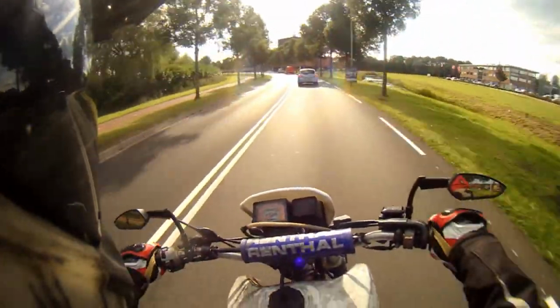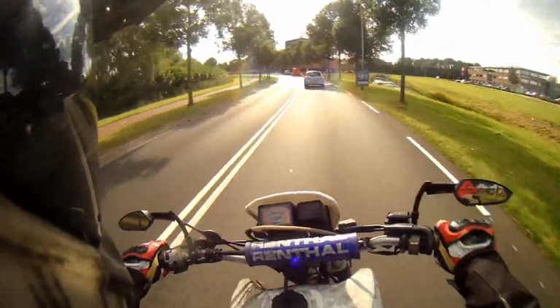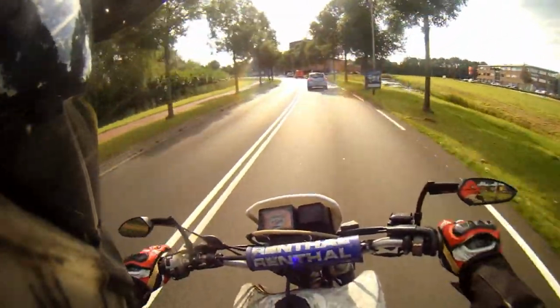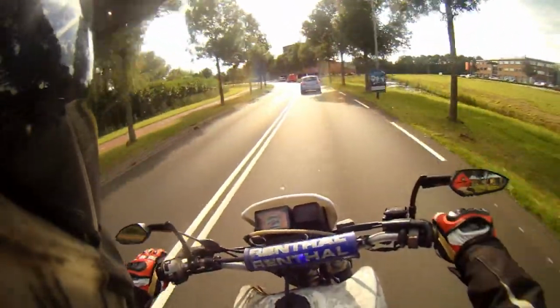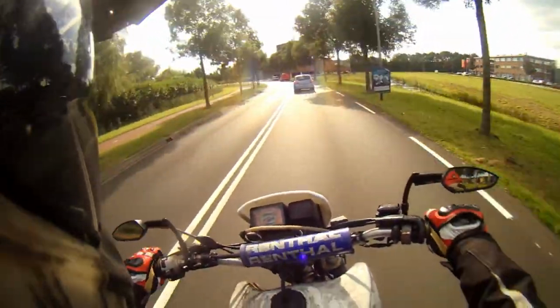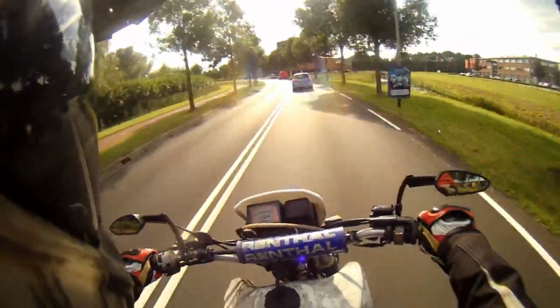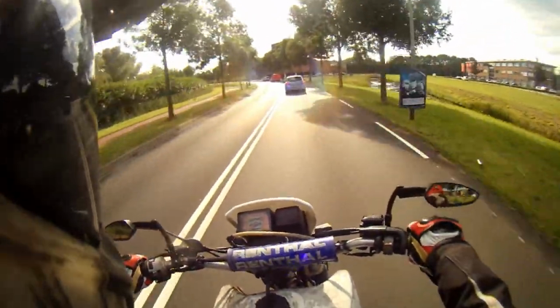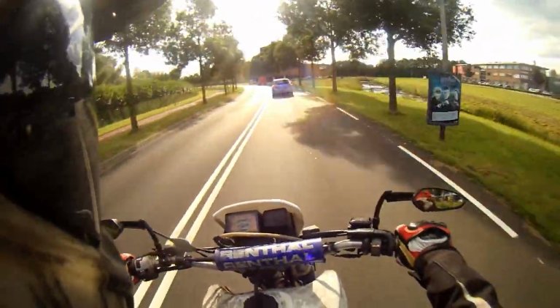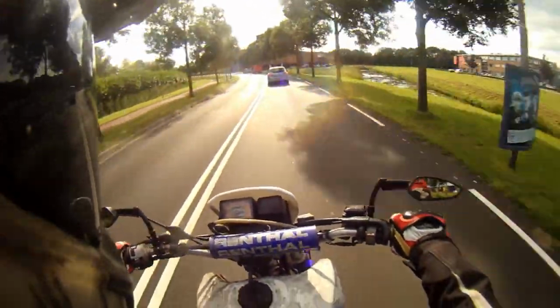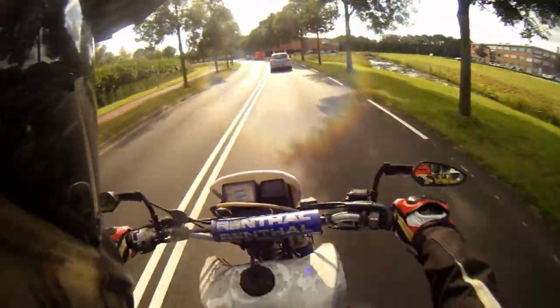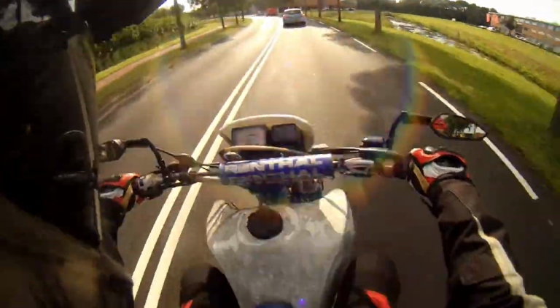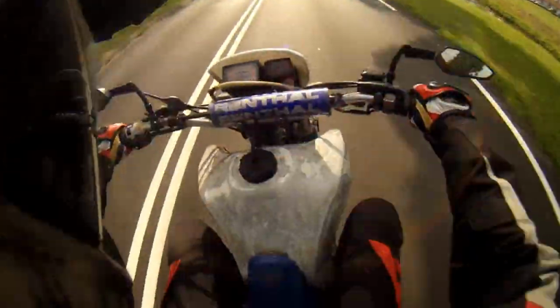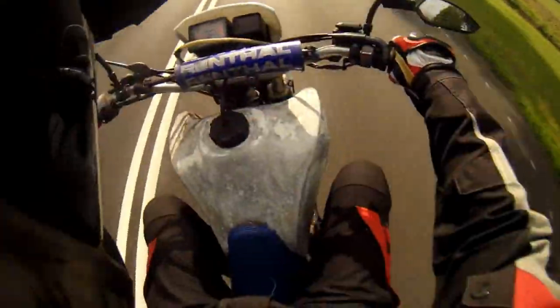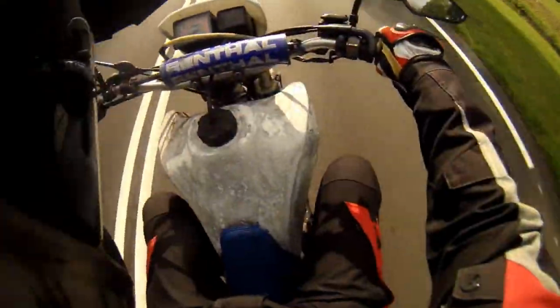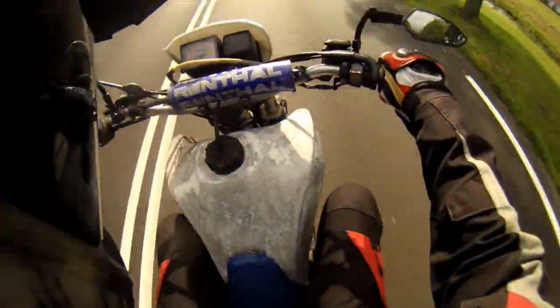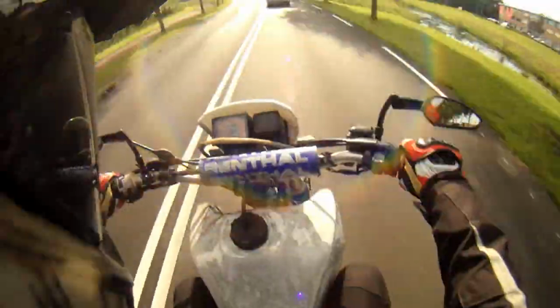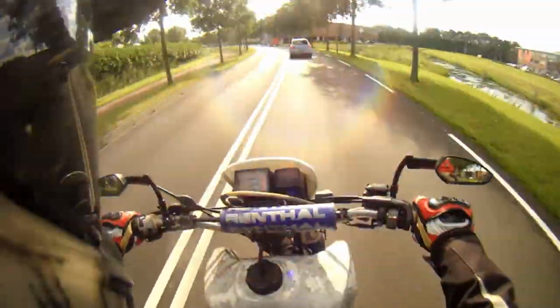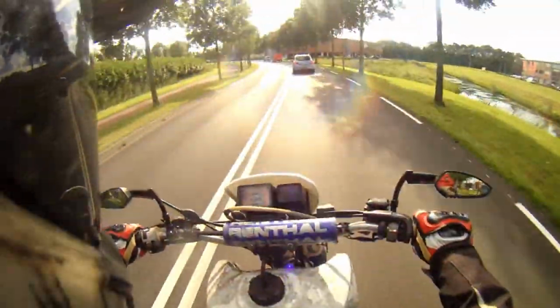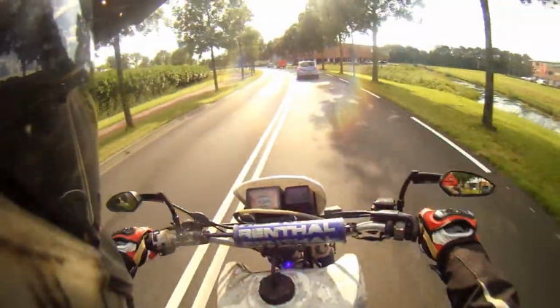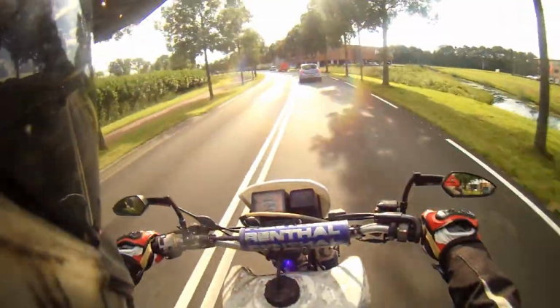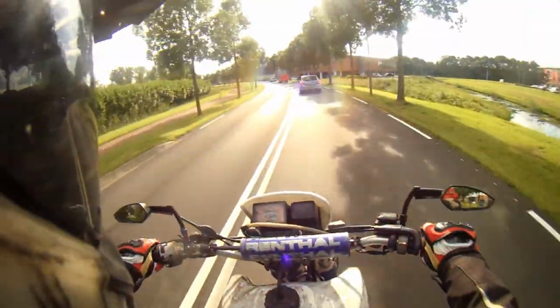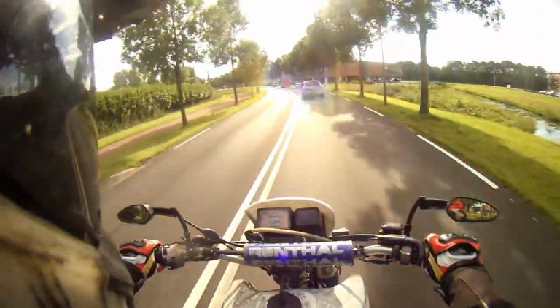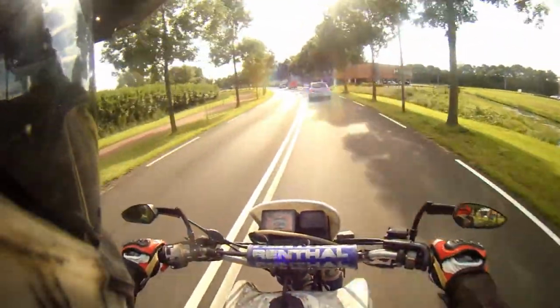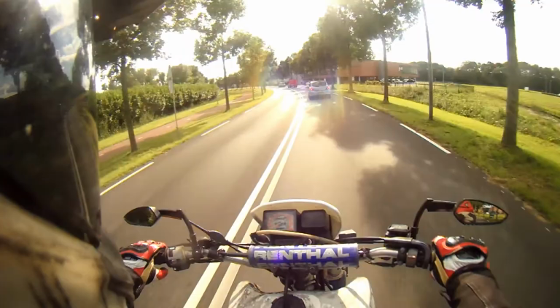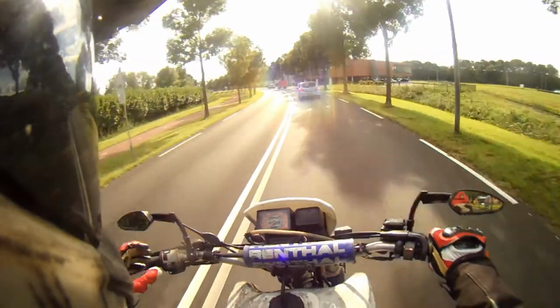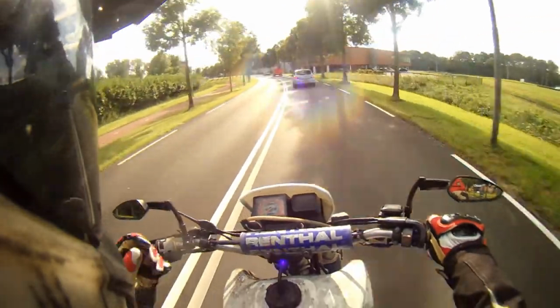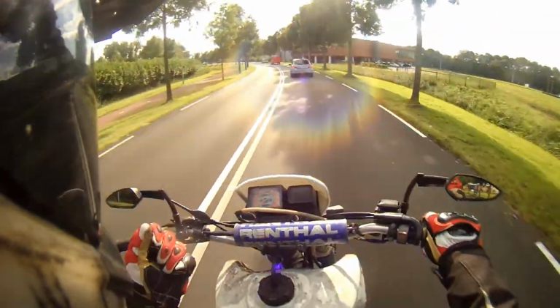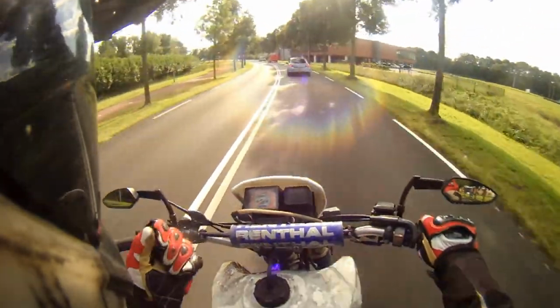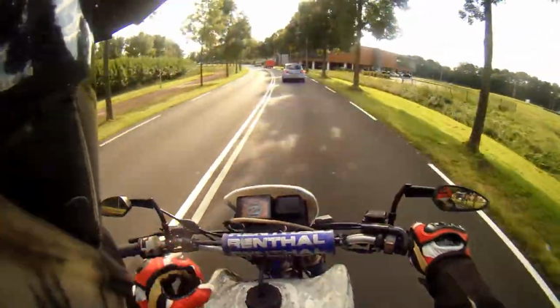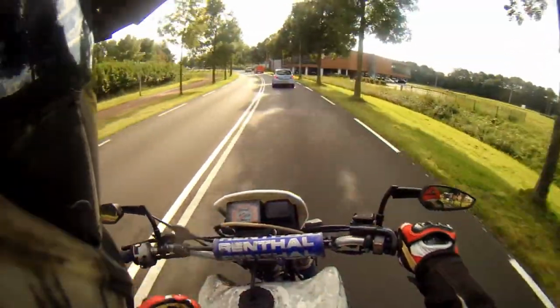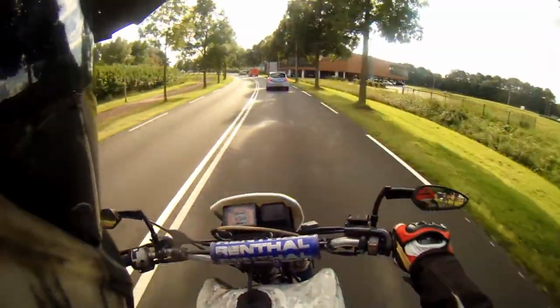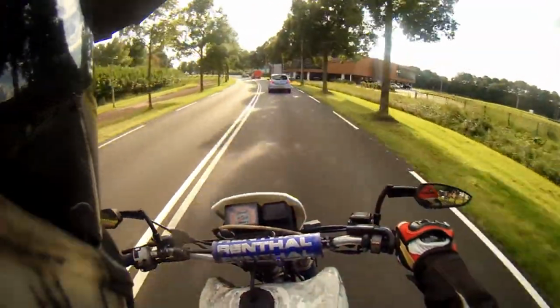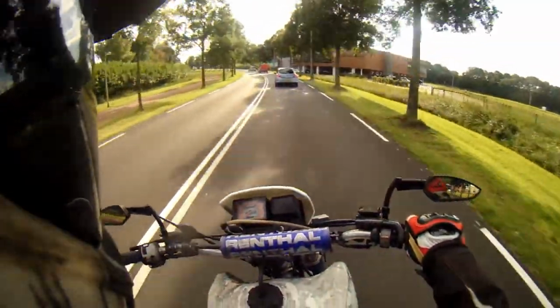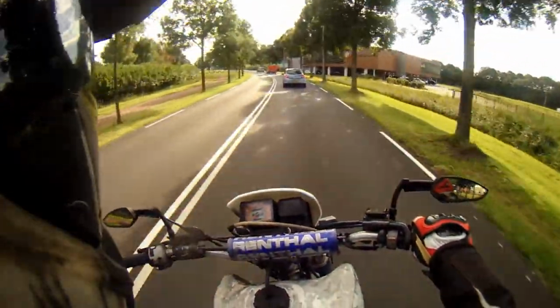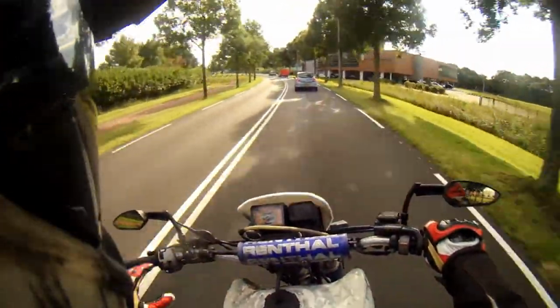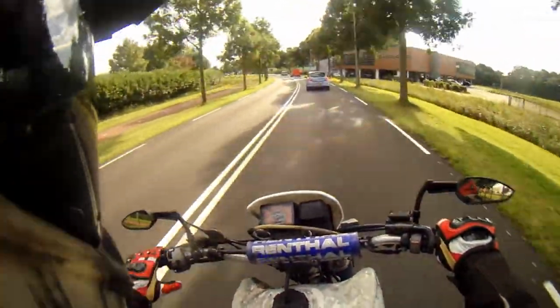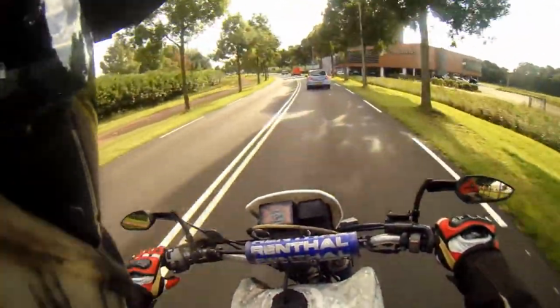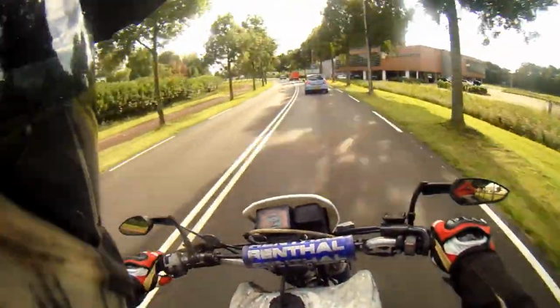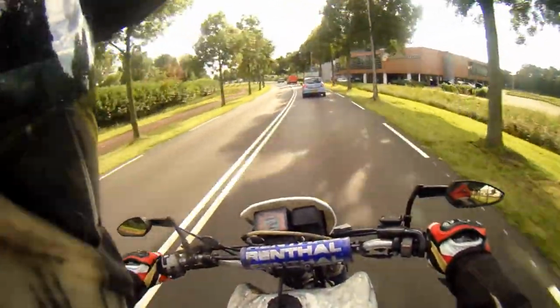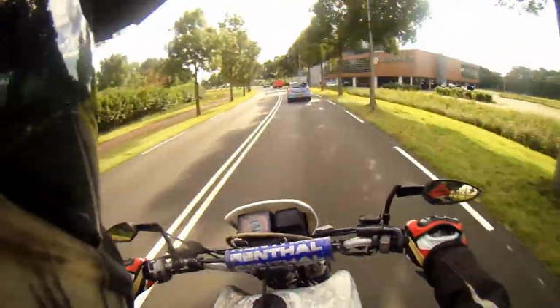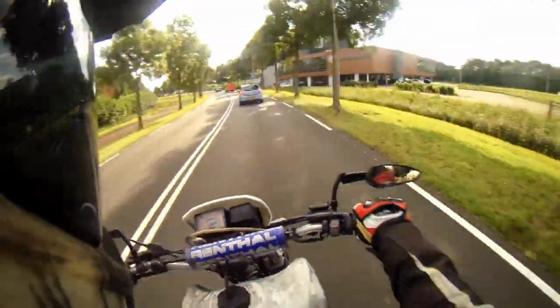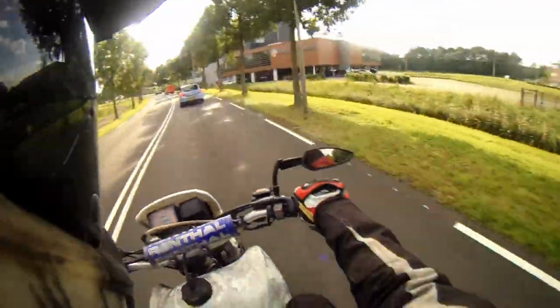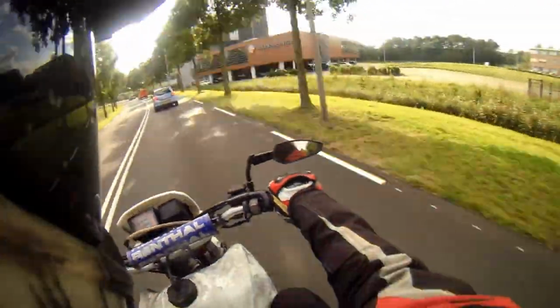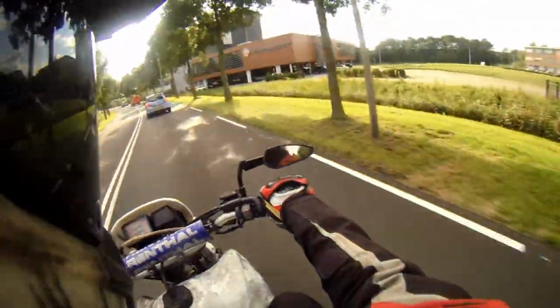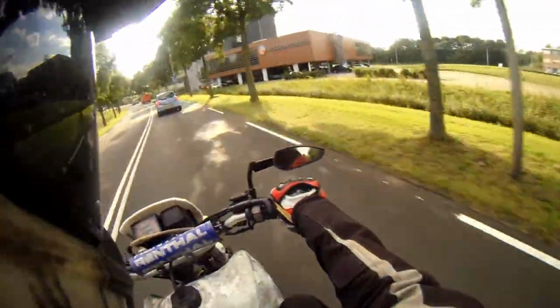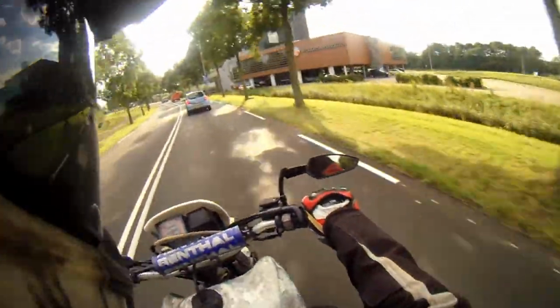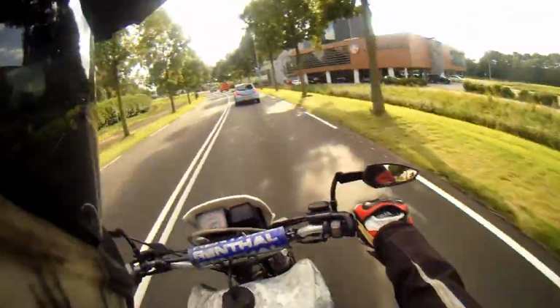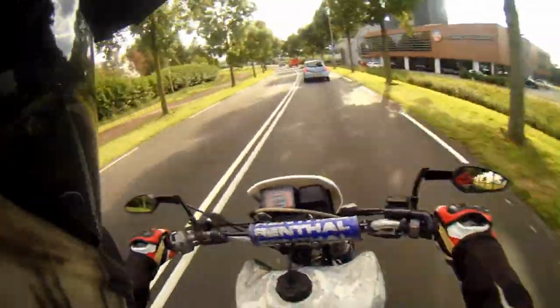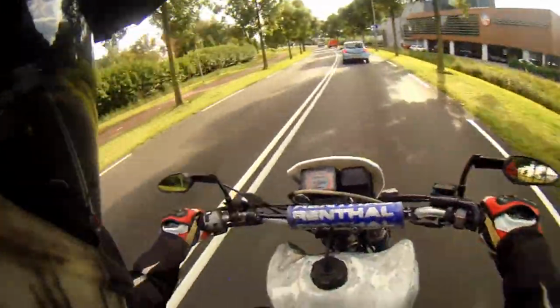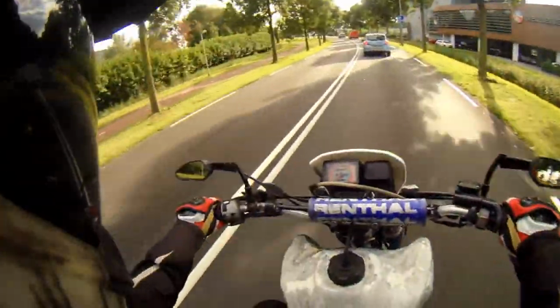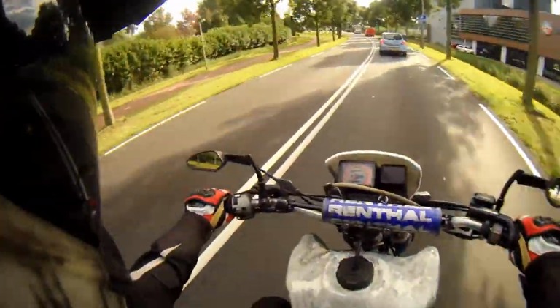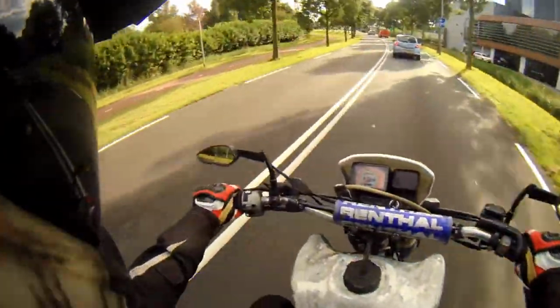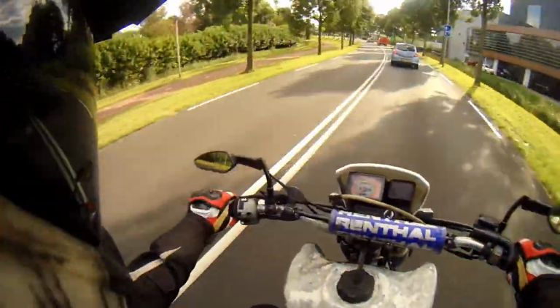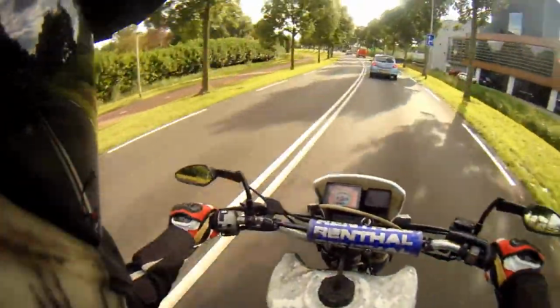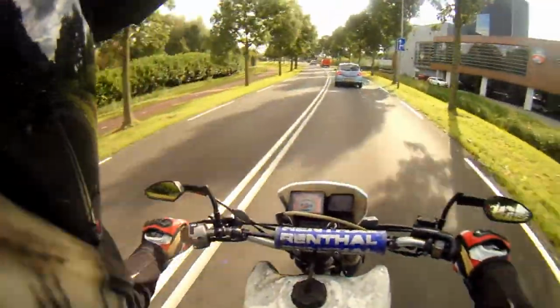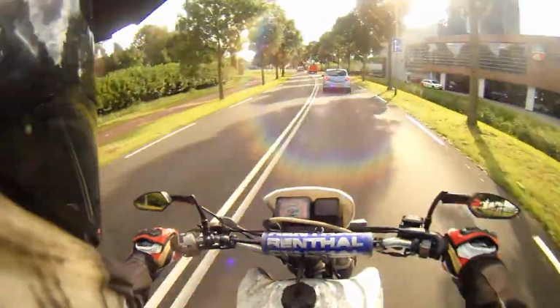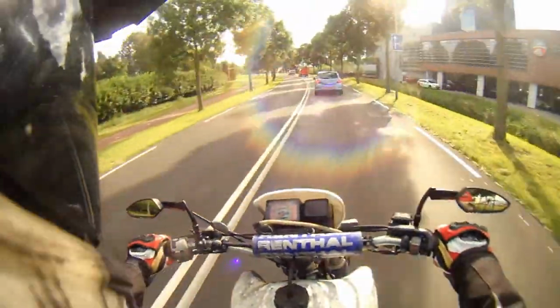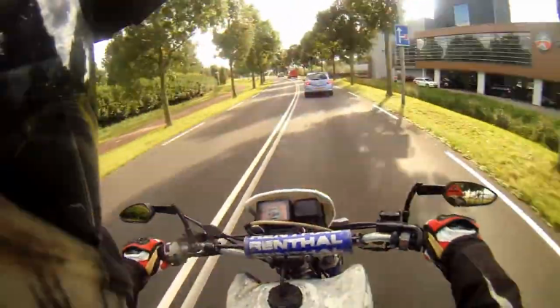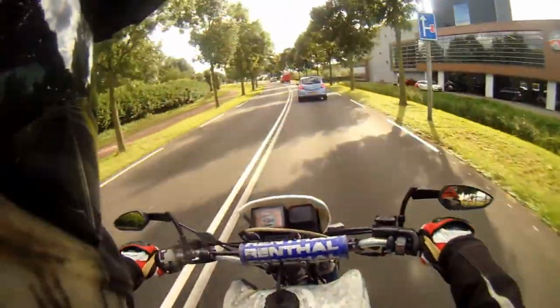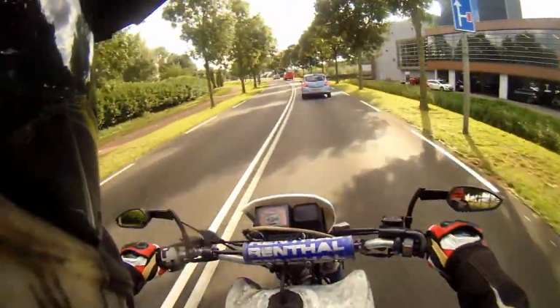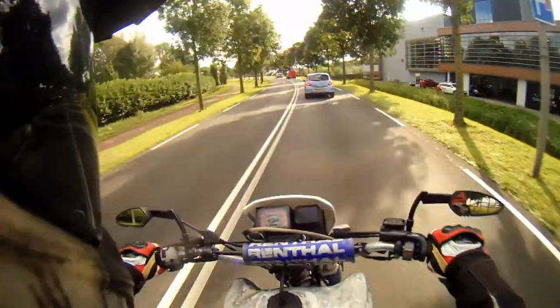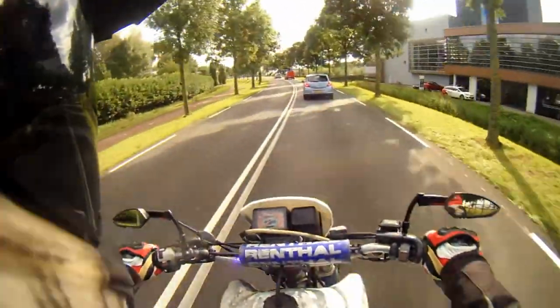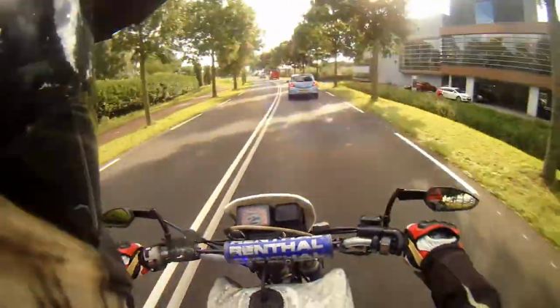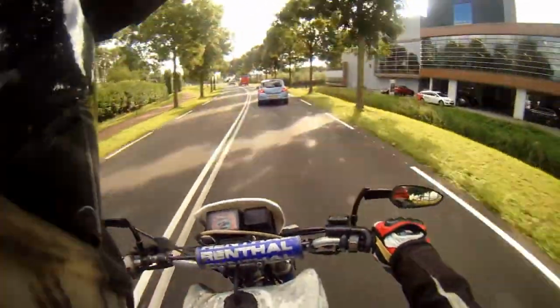Mainly because these boots are very very stiff in the ankle area, which is good because that's your main protection.